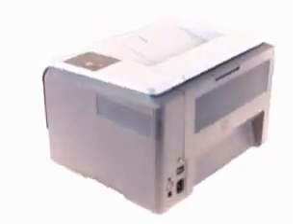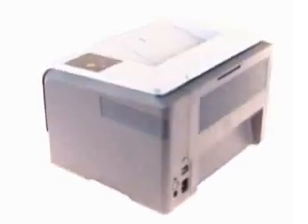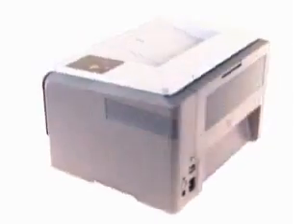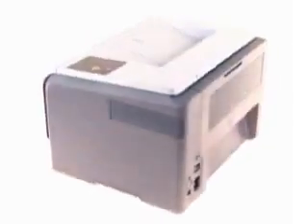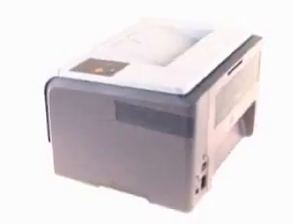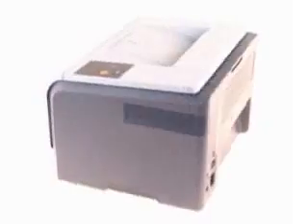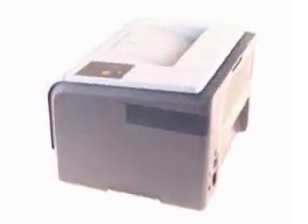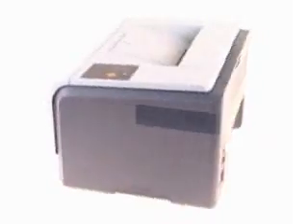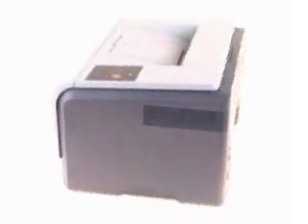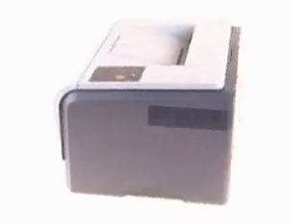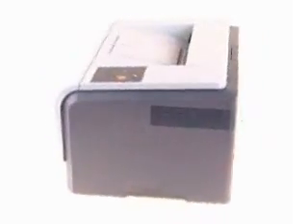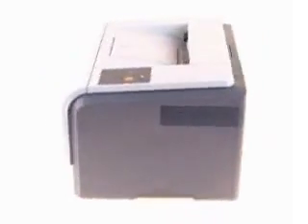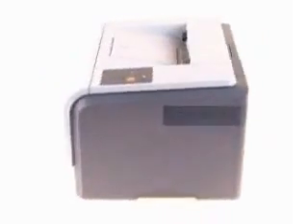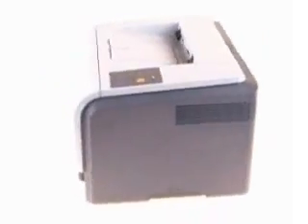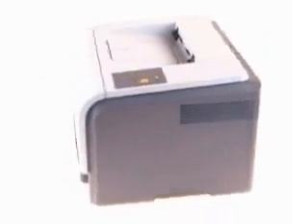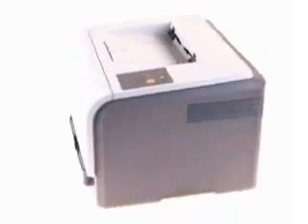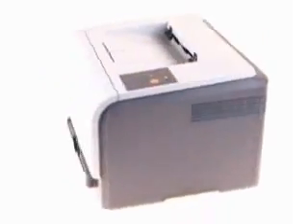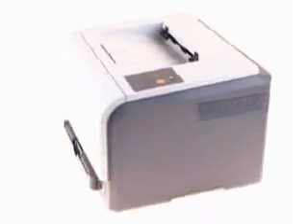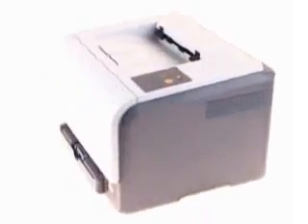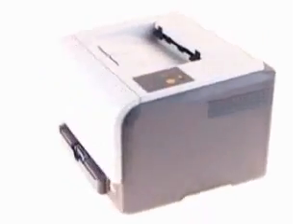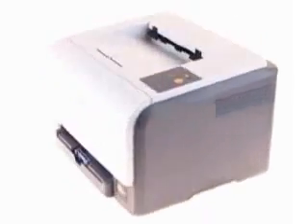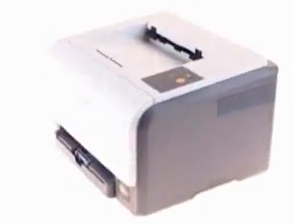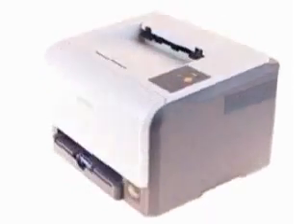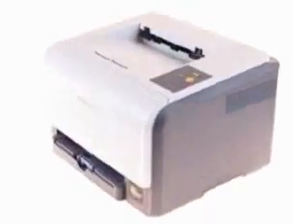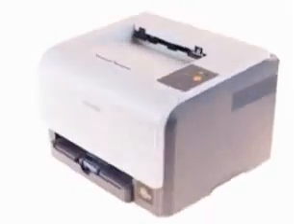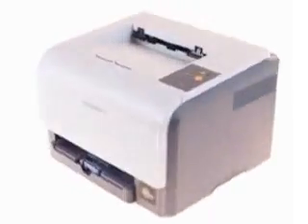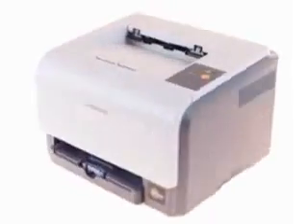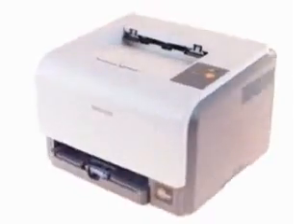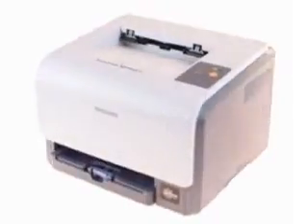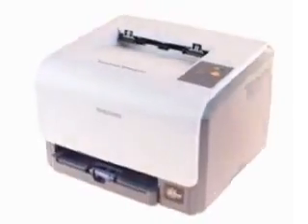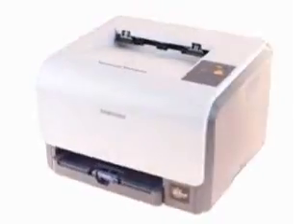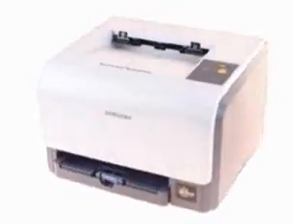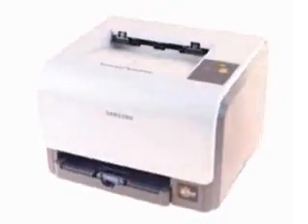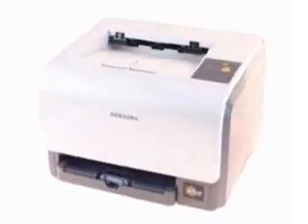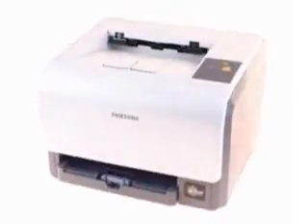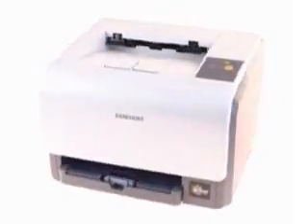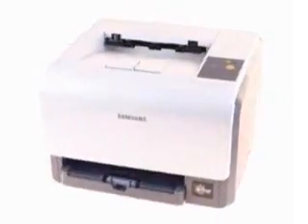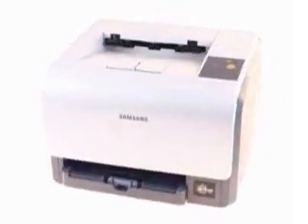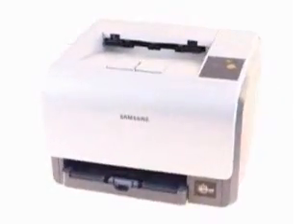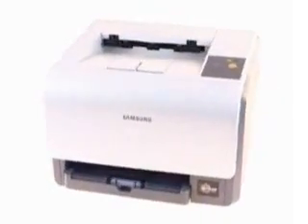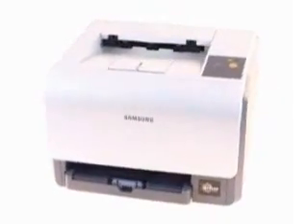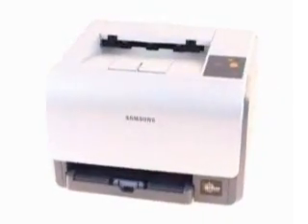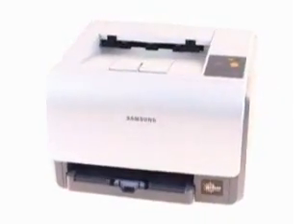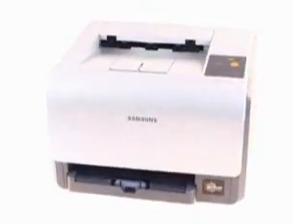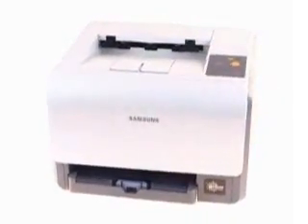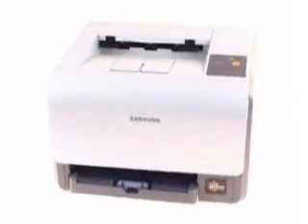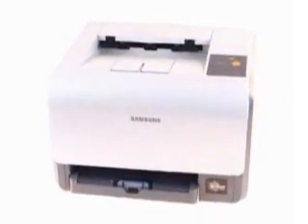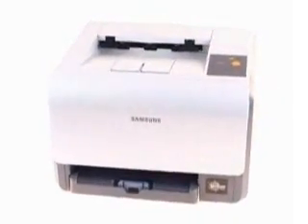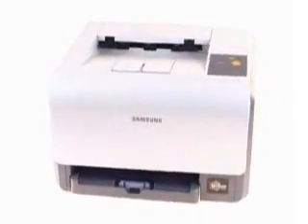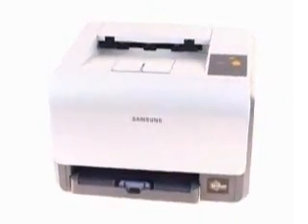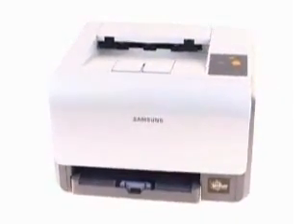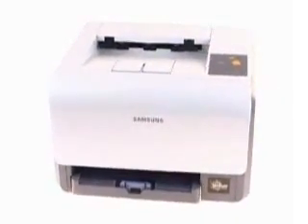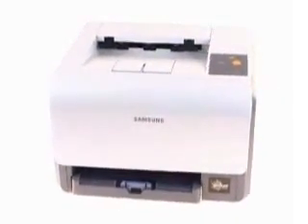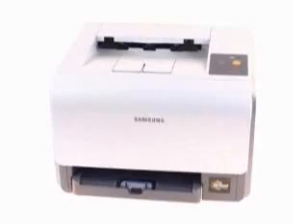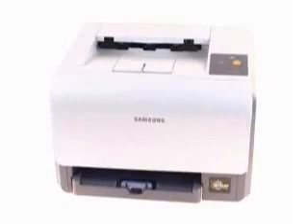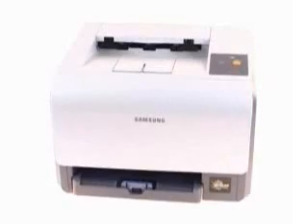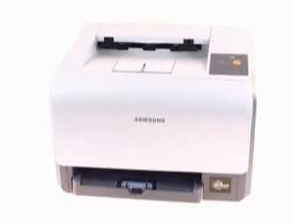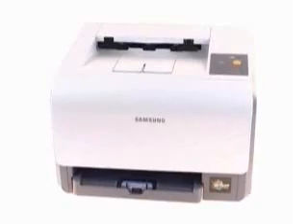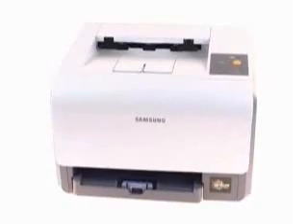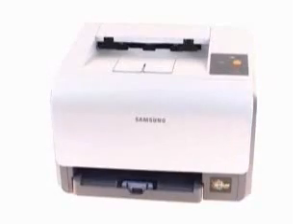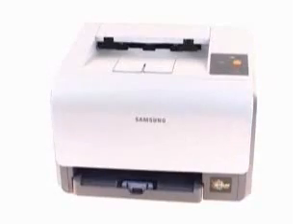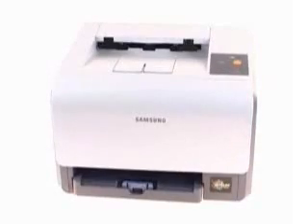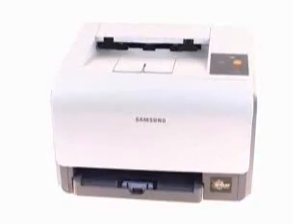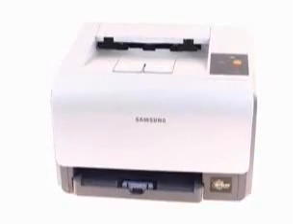The CLP300 color laser printer. Small, light, and with the big color you're looking for.